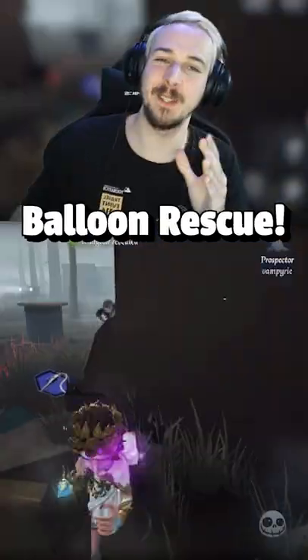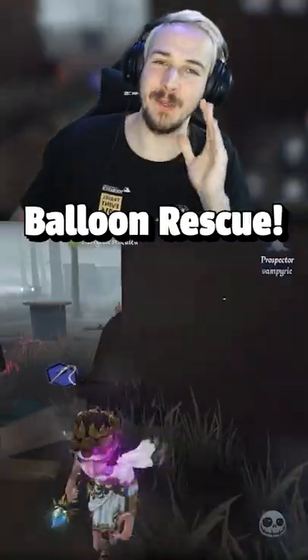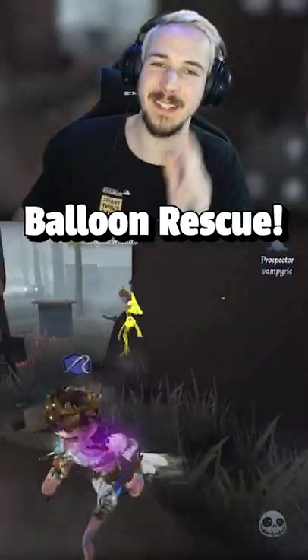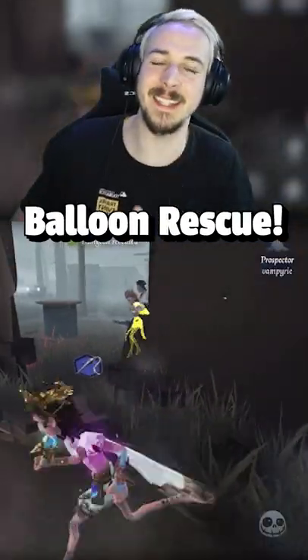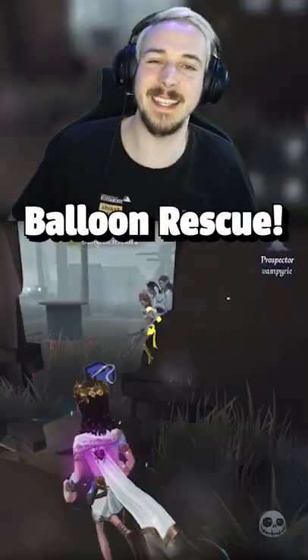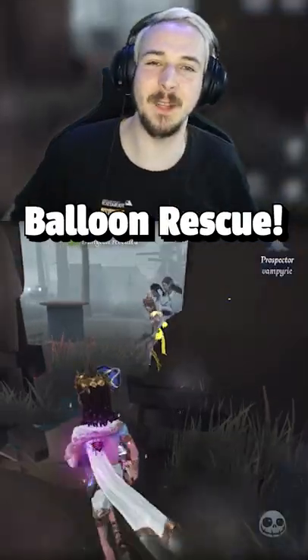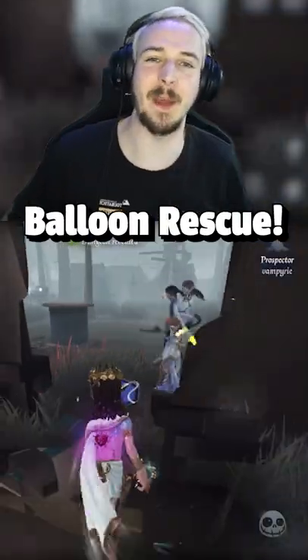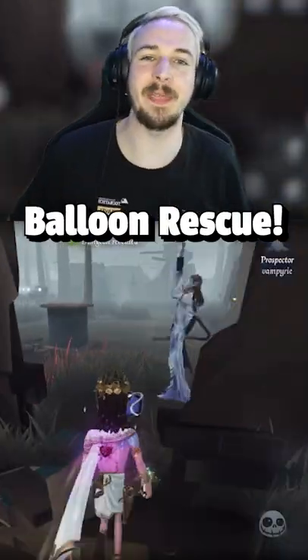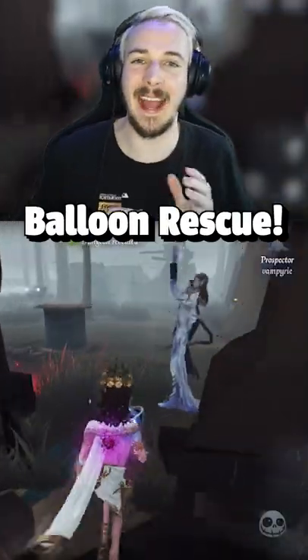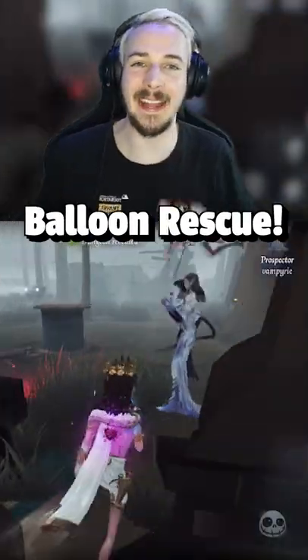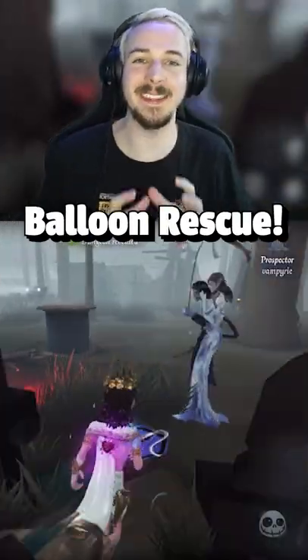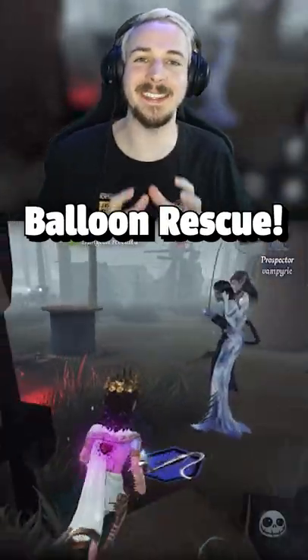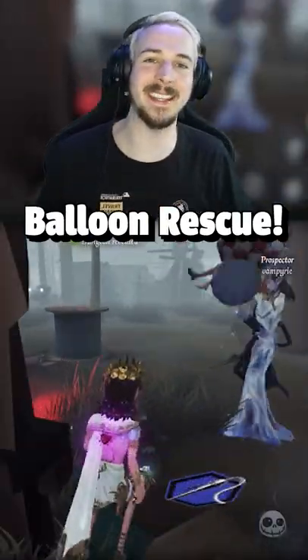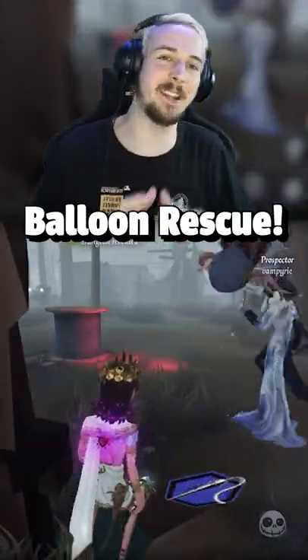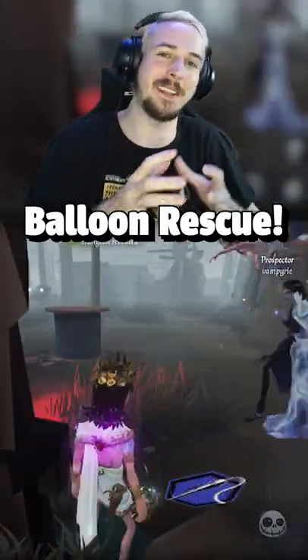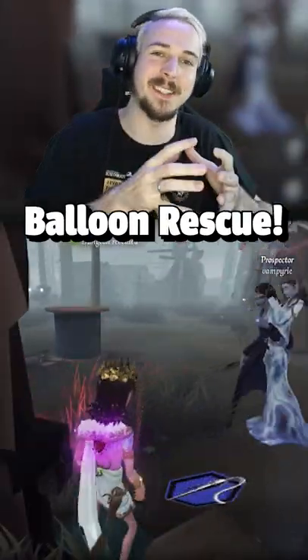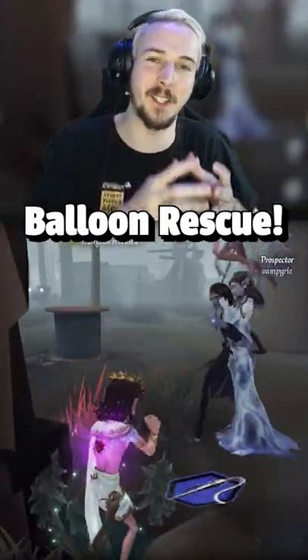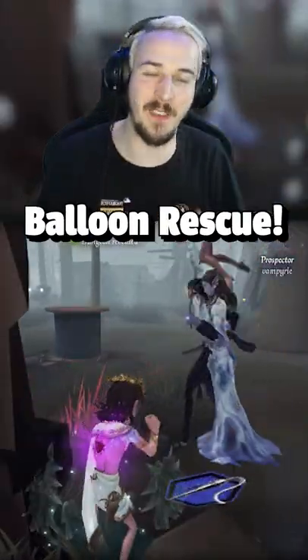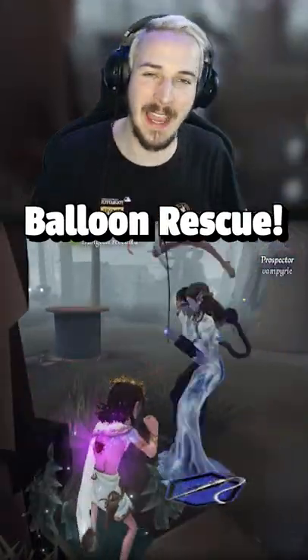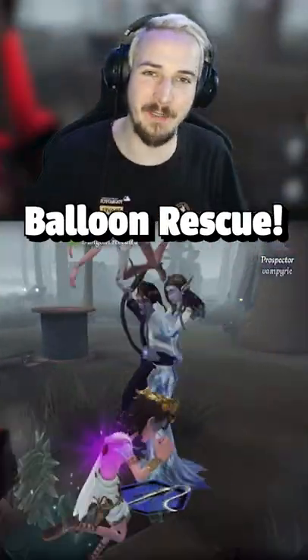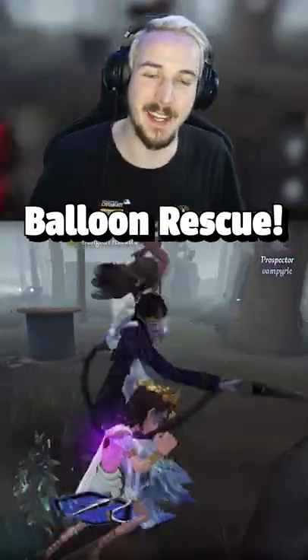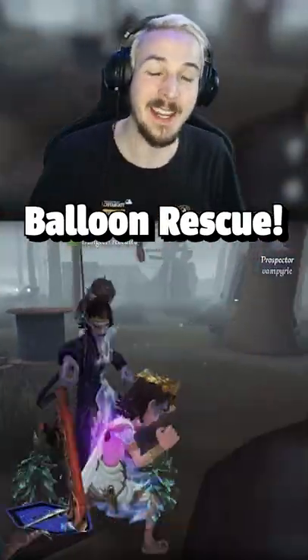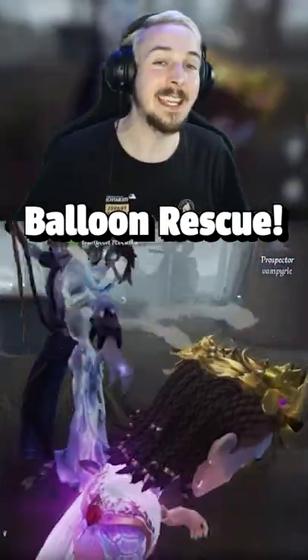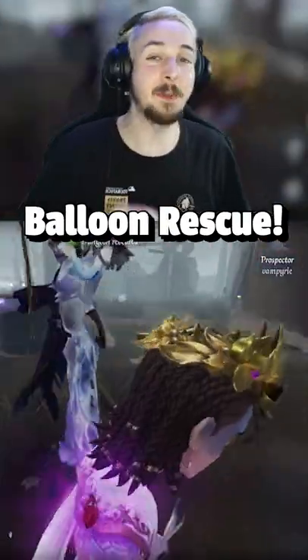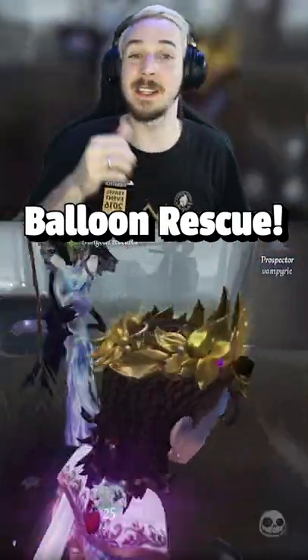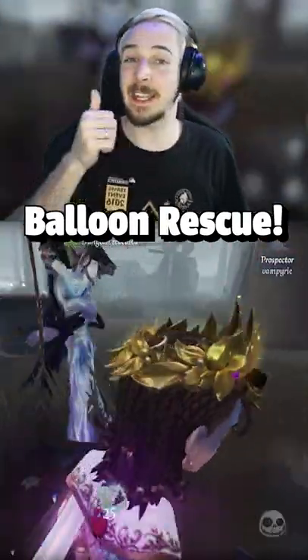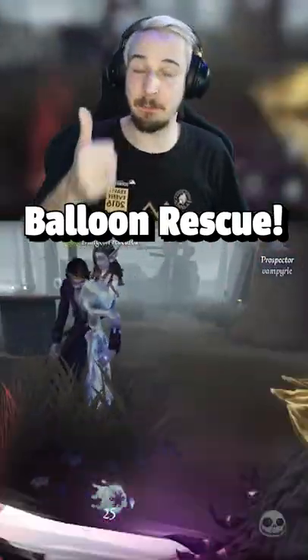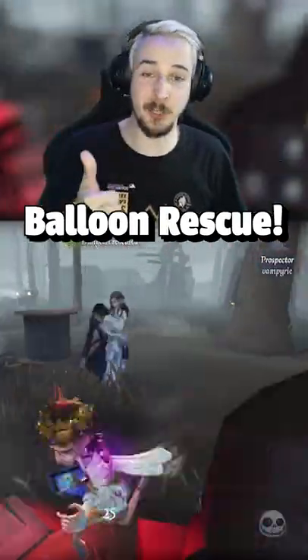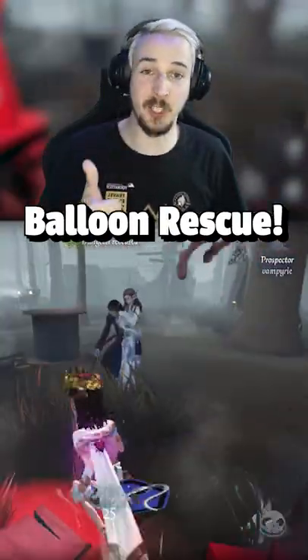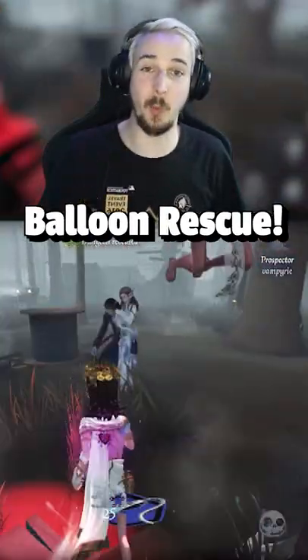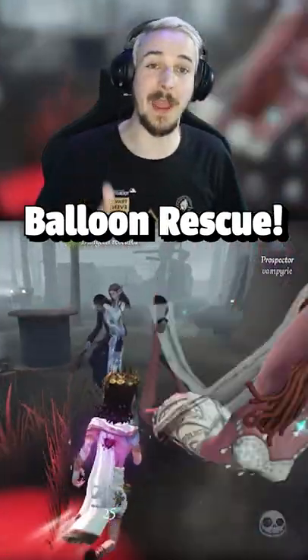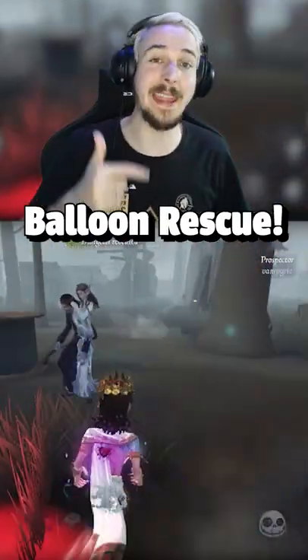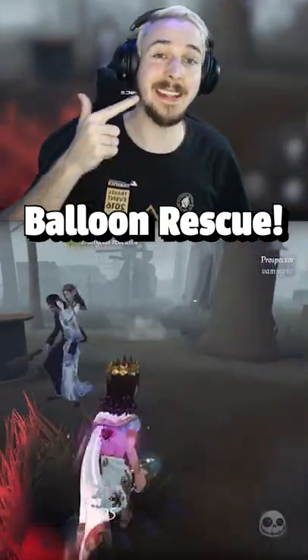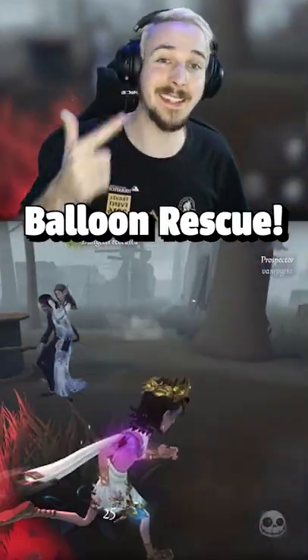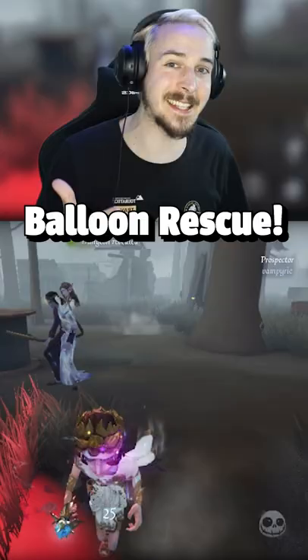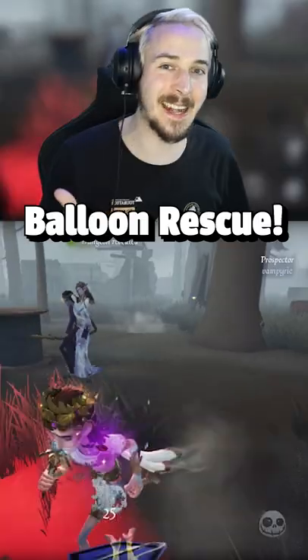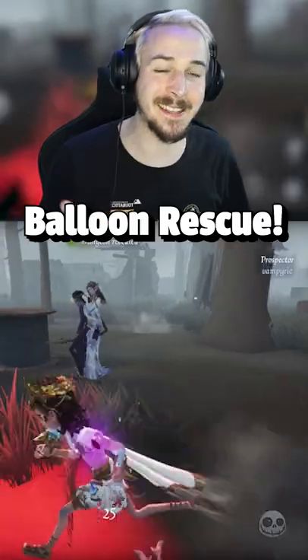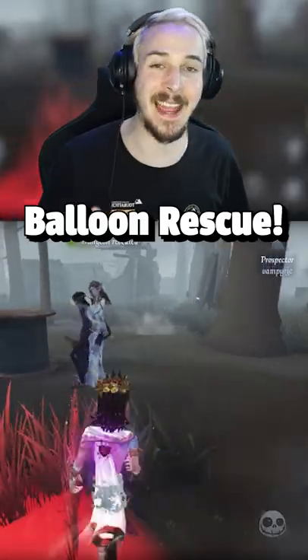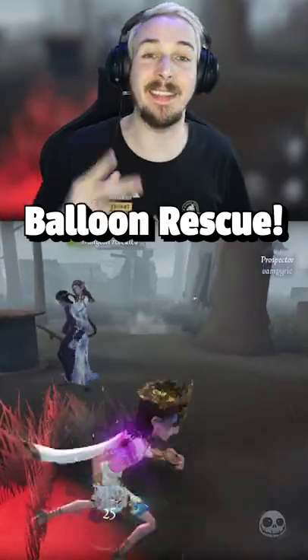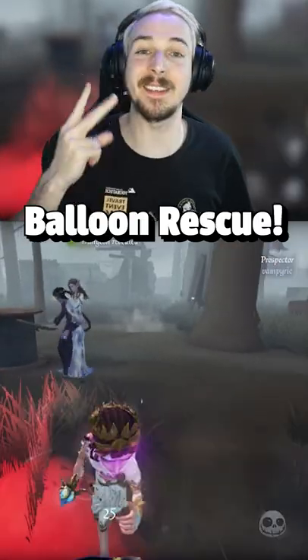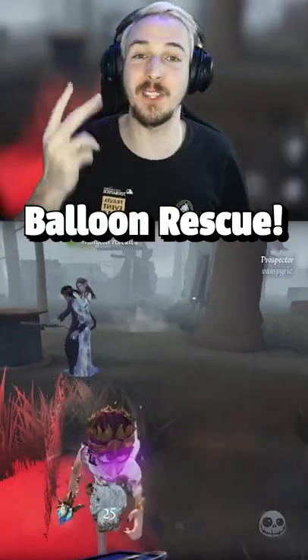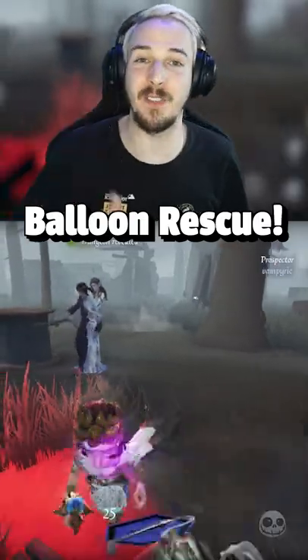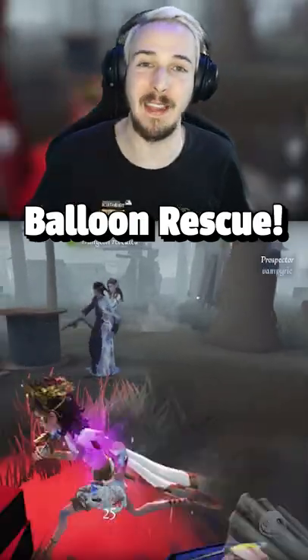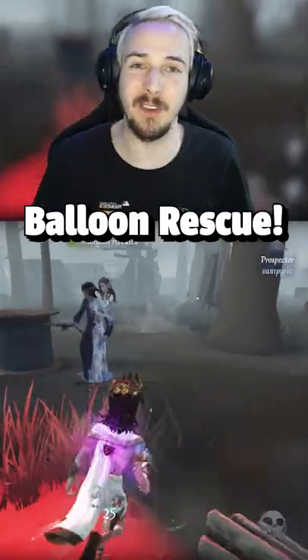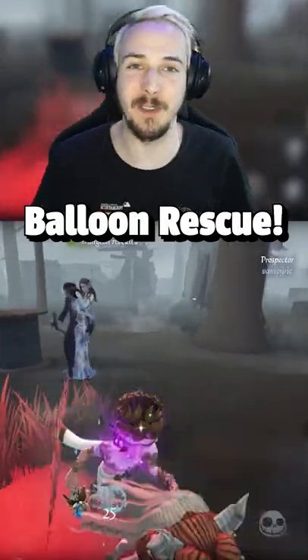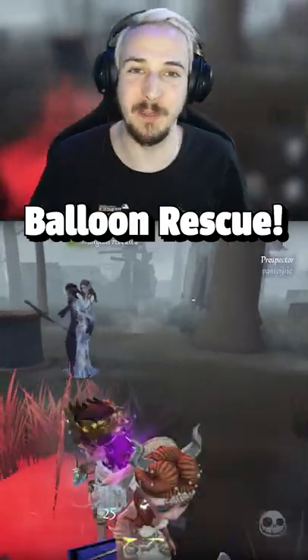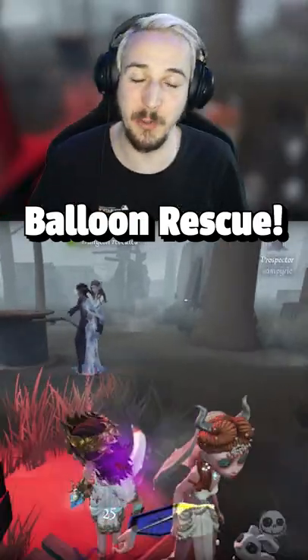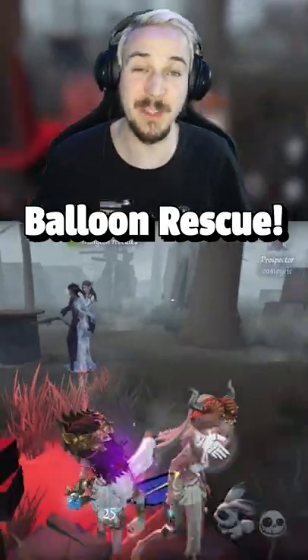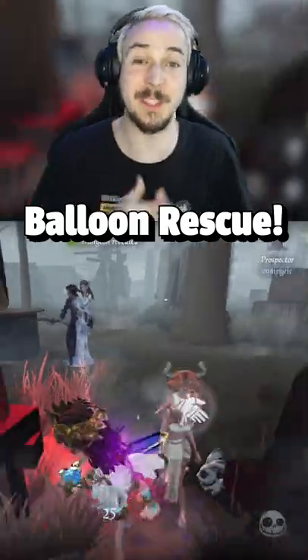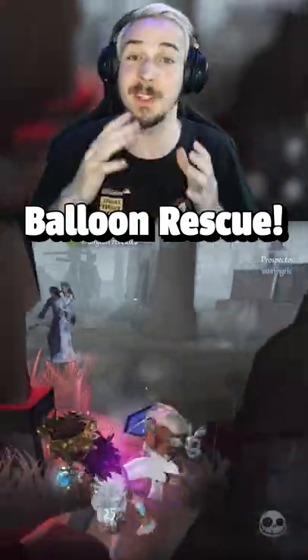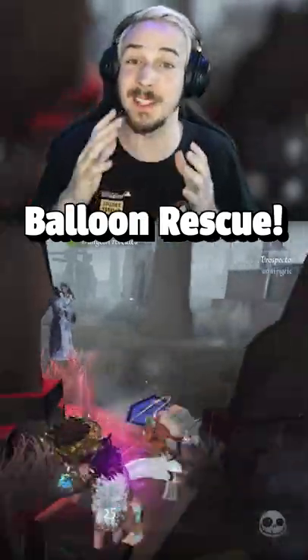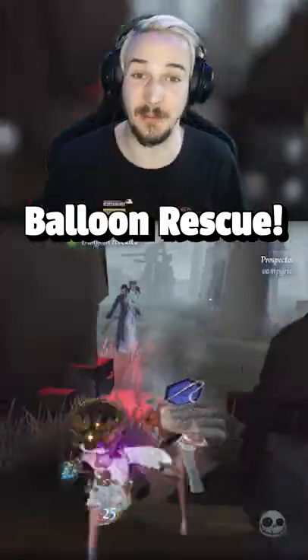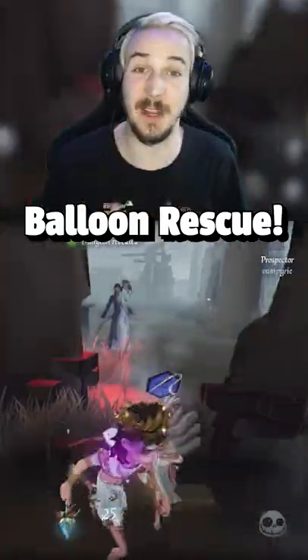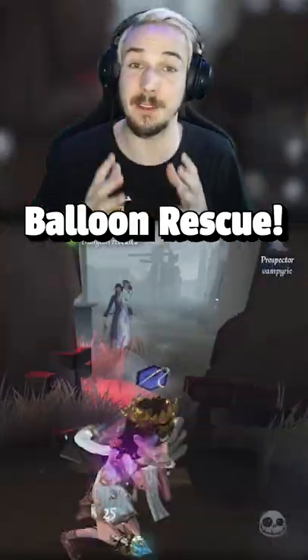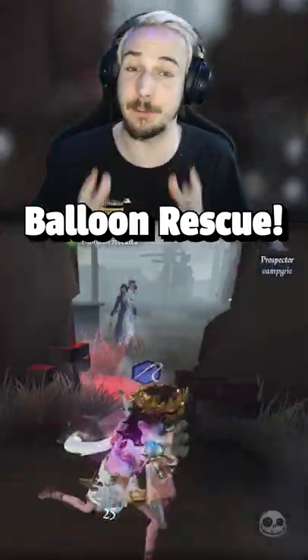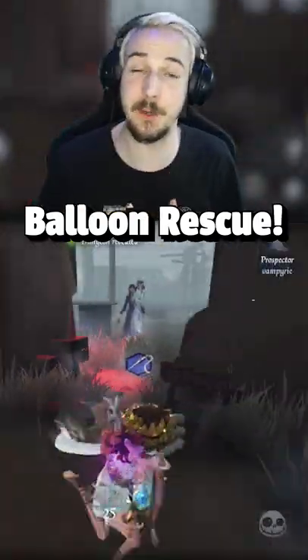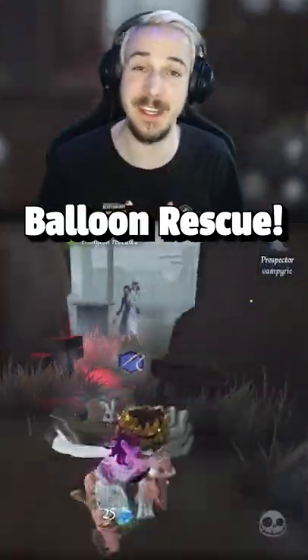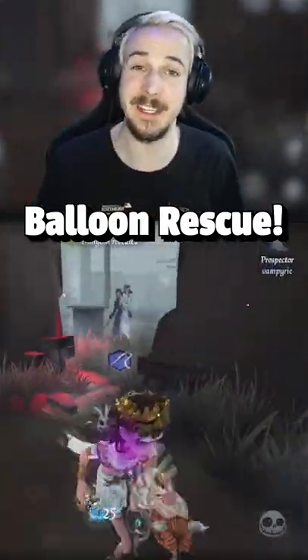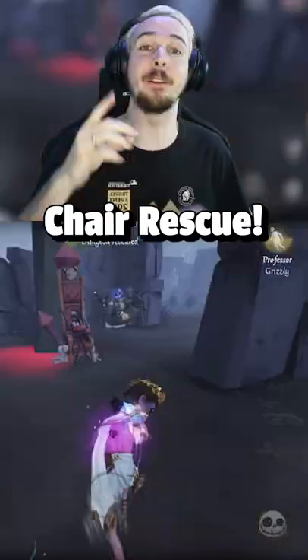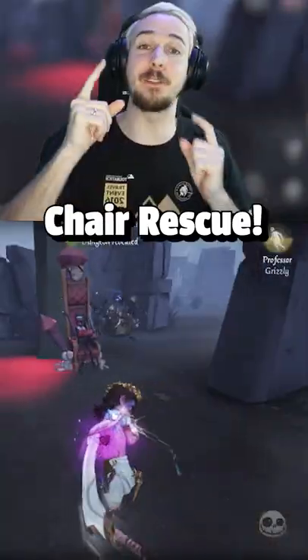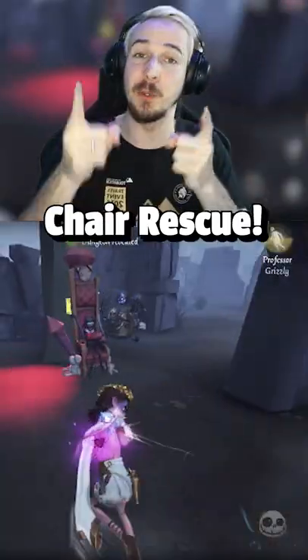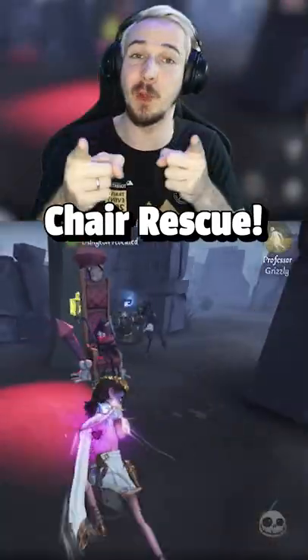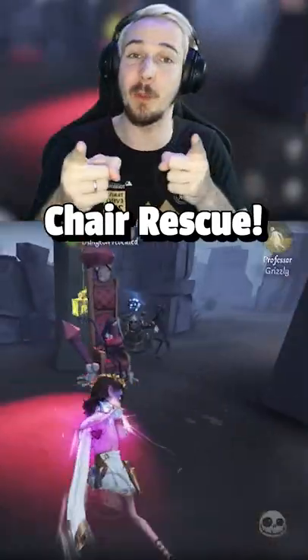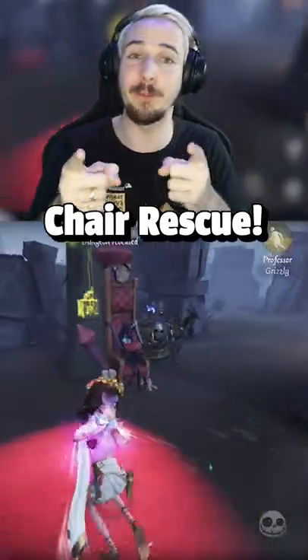Use the skill when the Hunter is carrying a survivor. He will get pushed away and stunned, and the survivor on the balloon will struggle free.